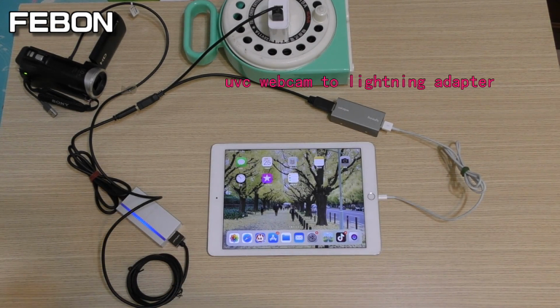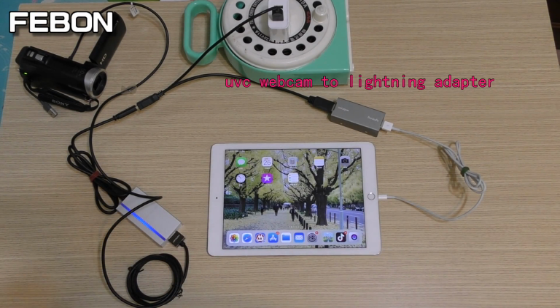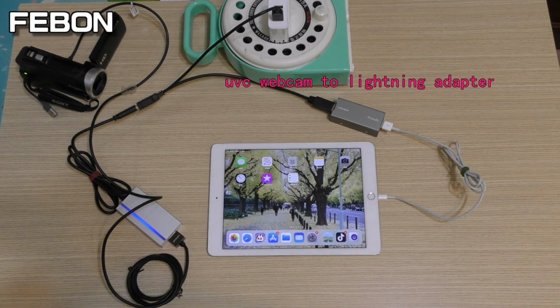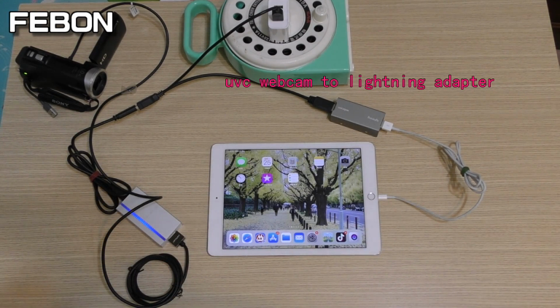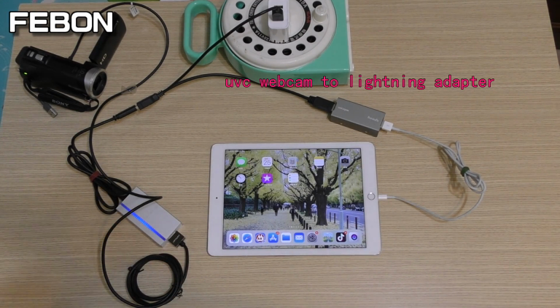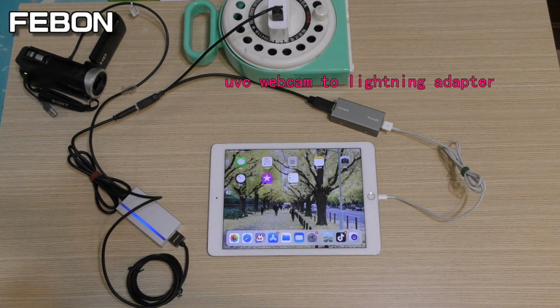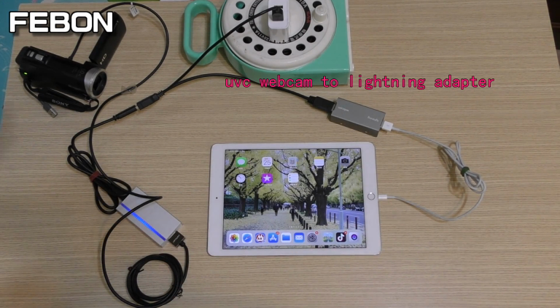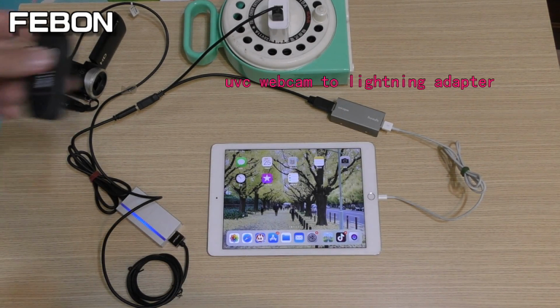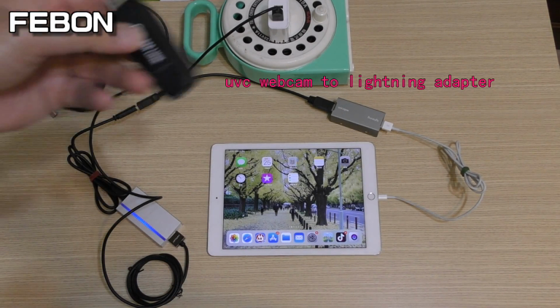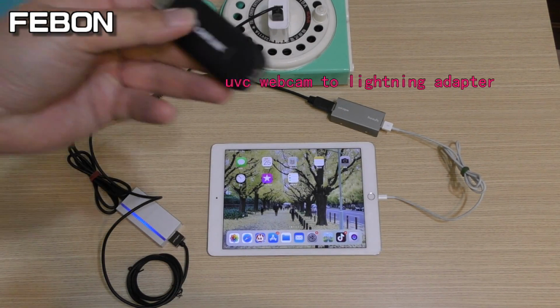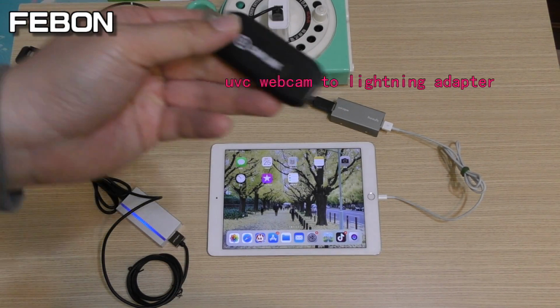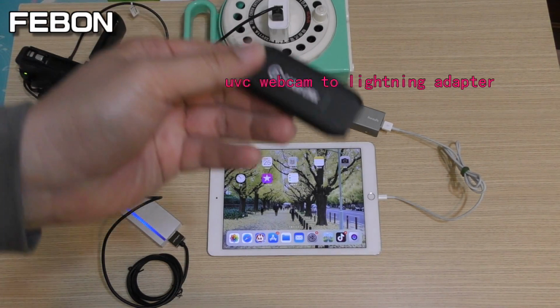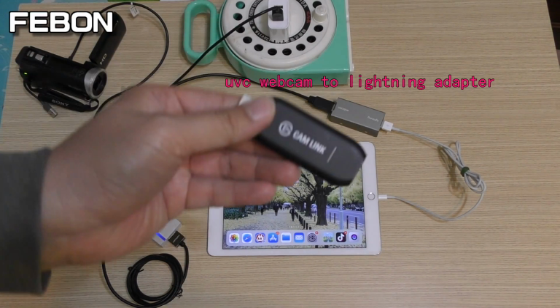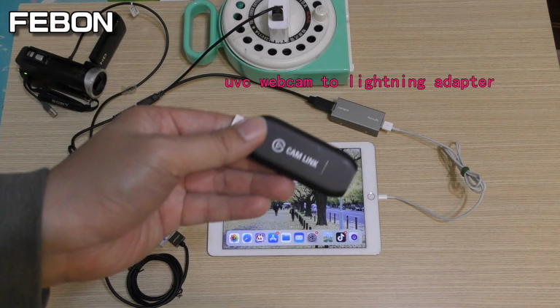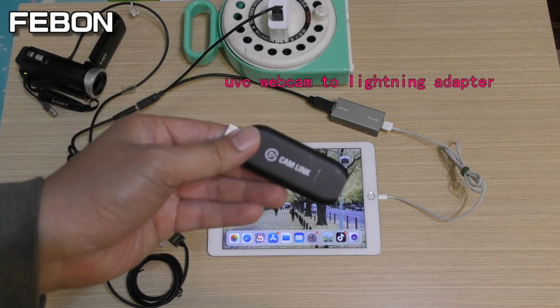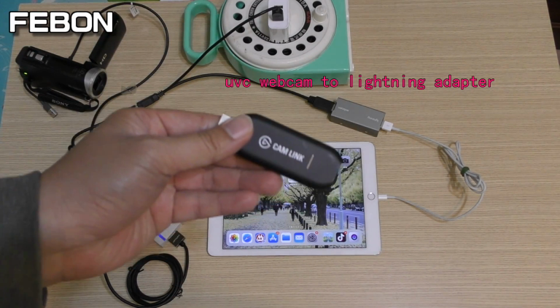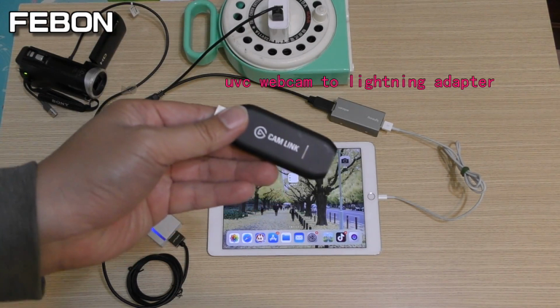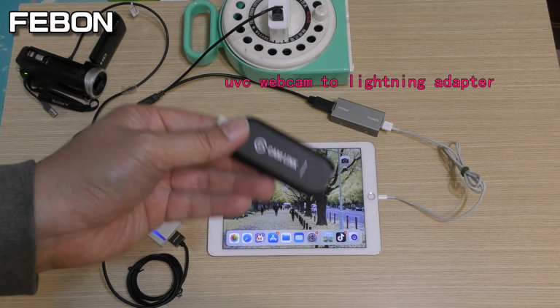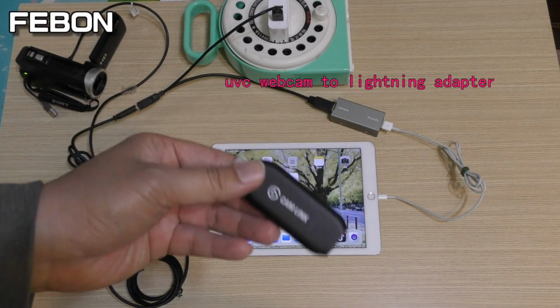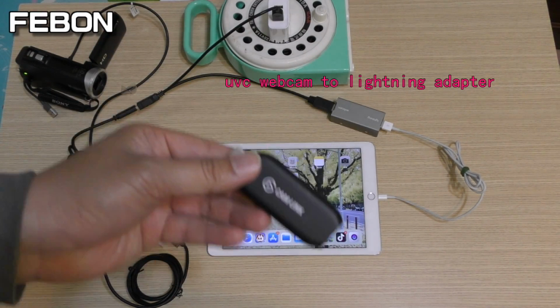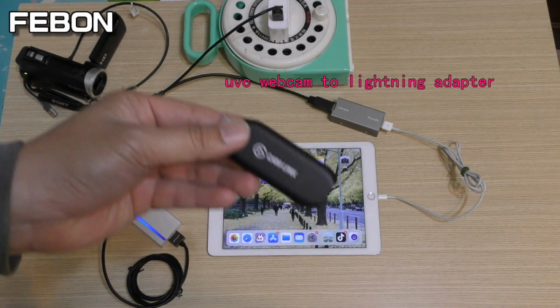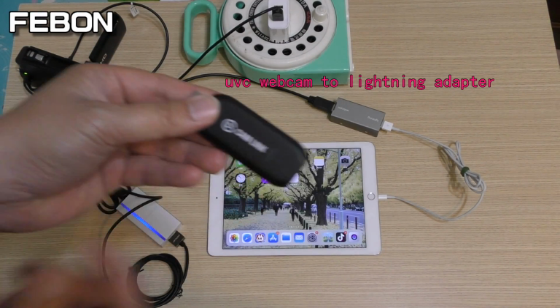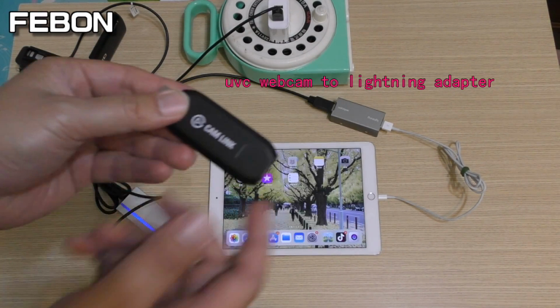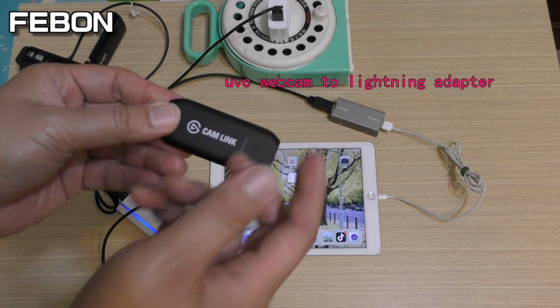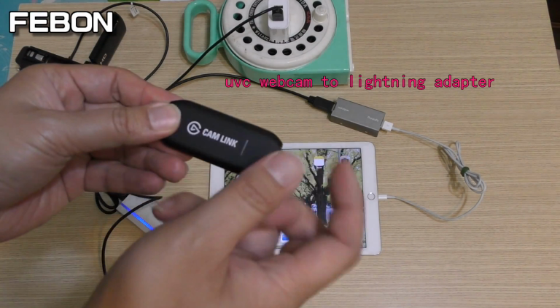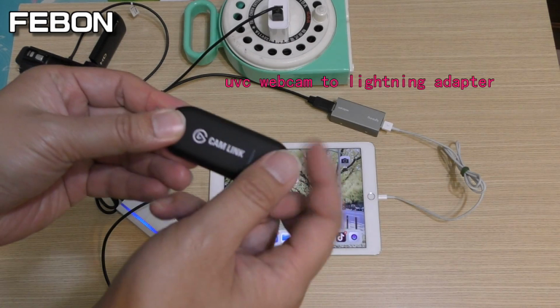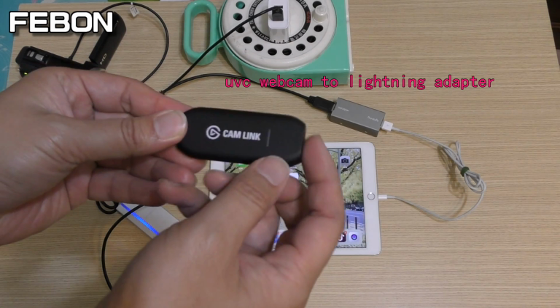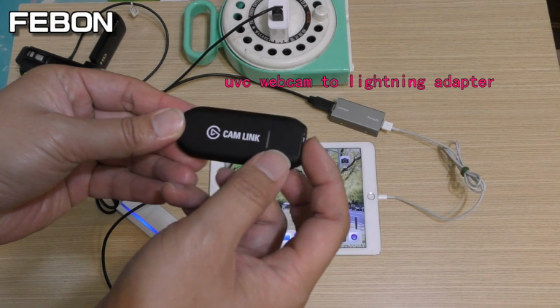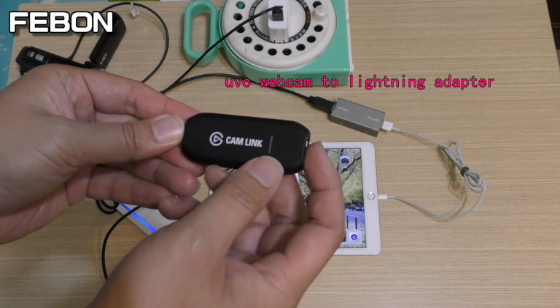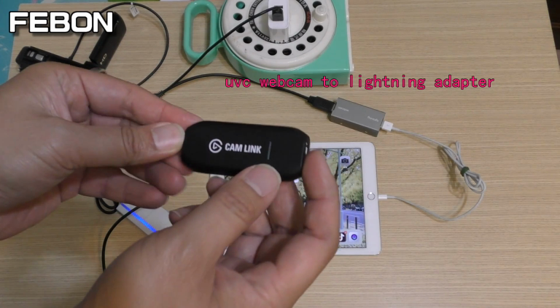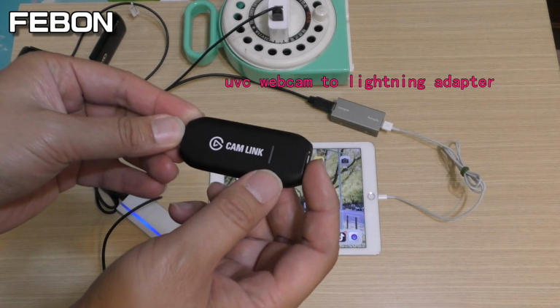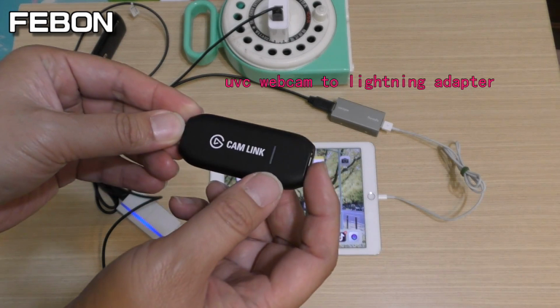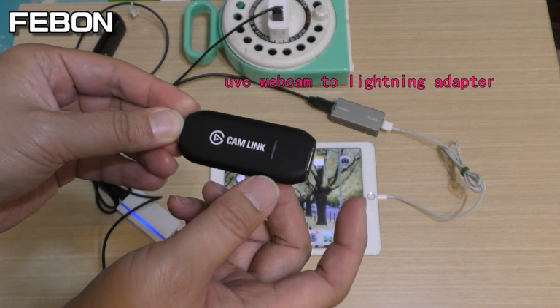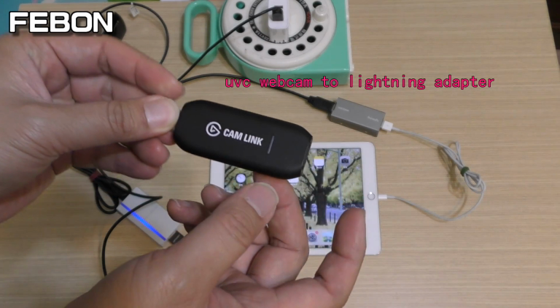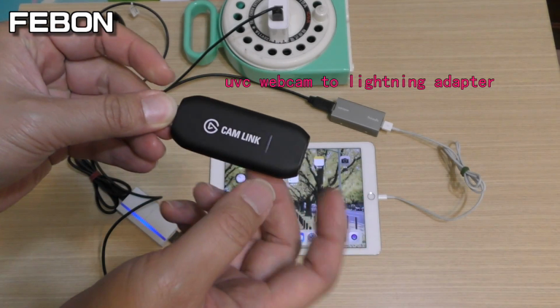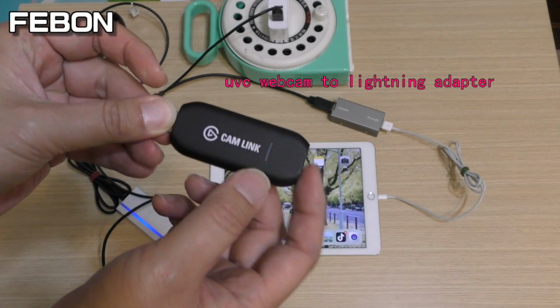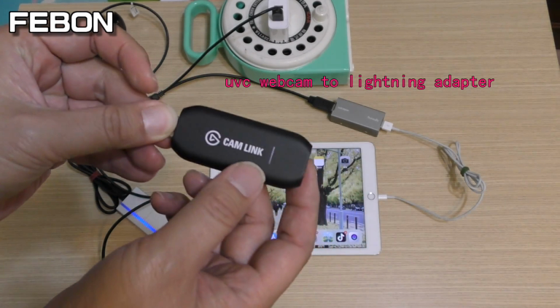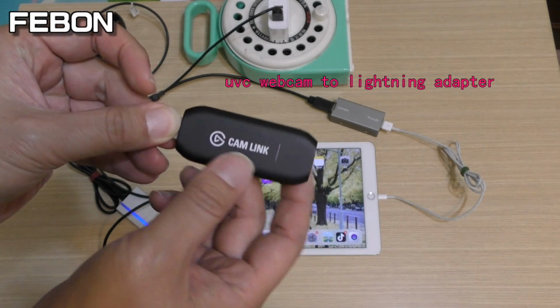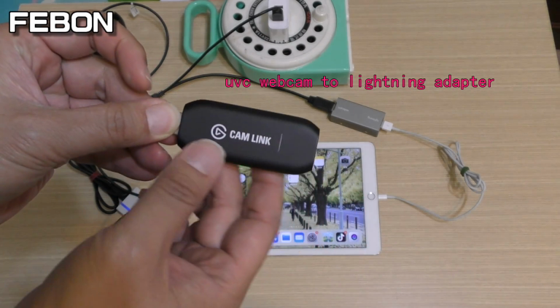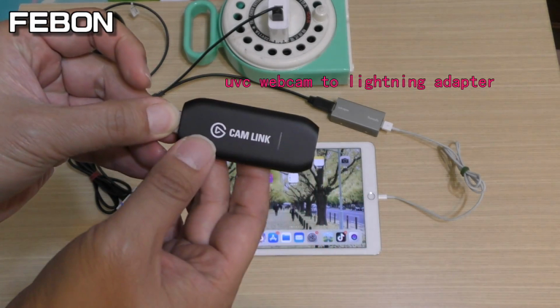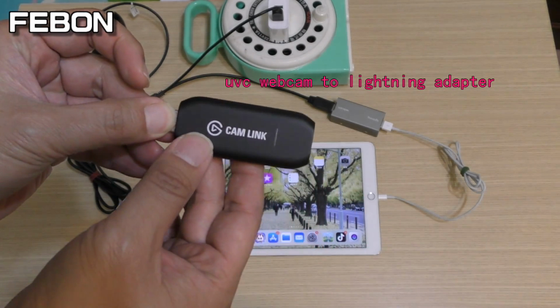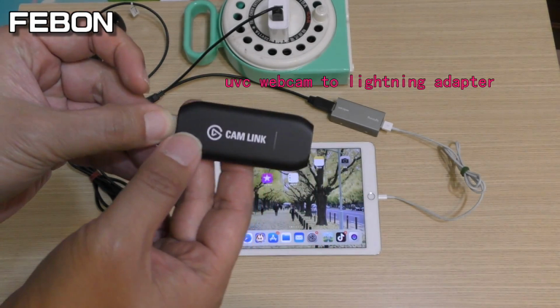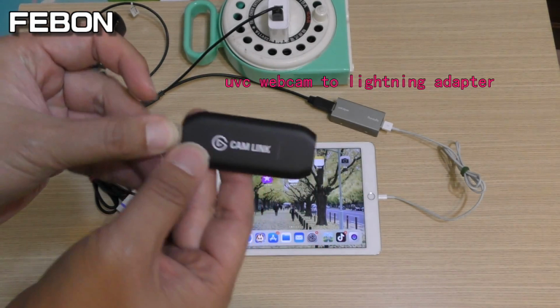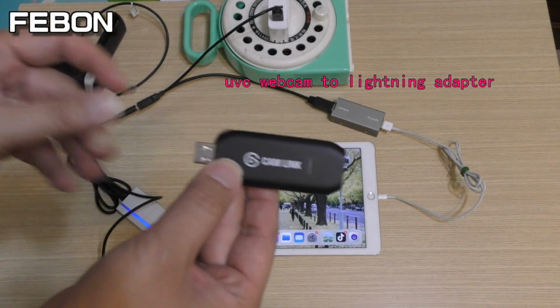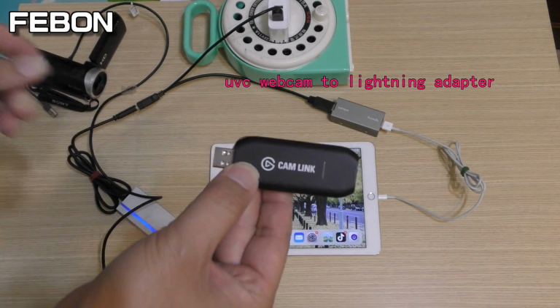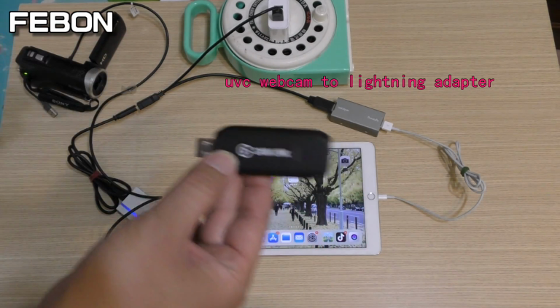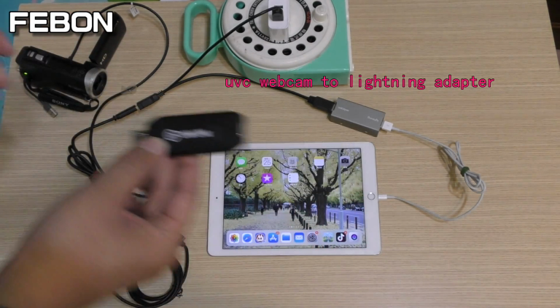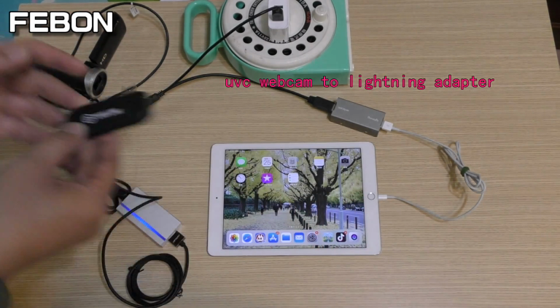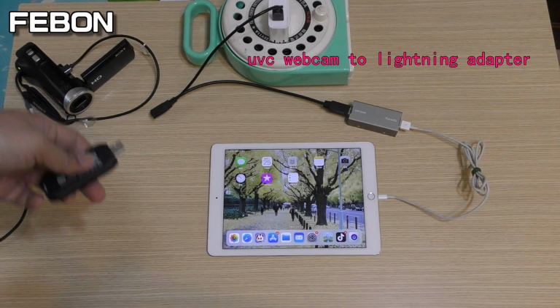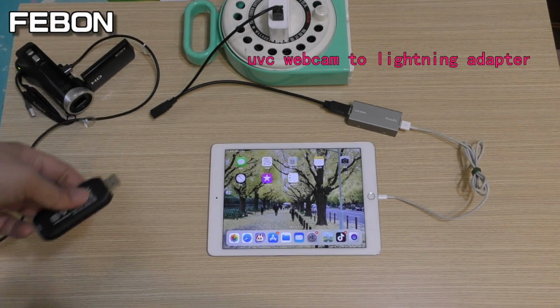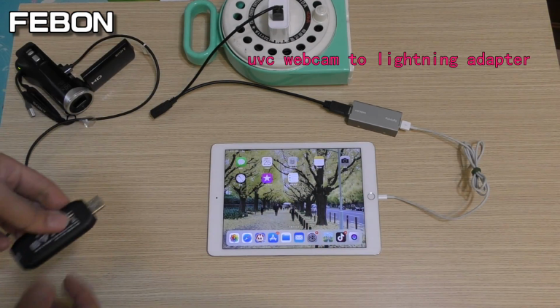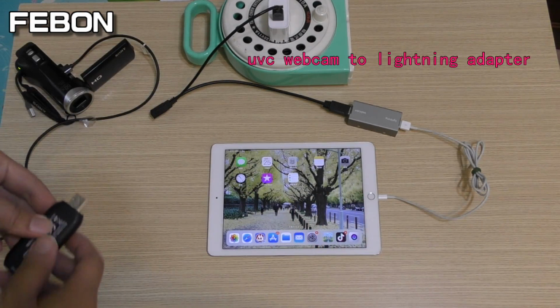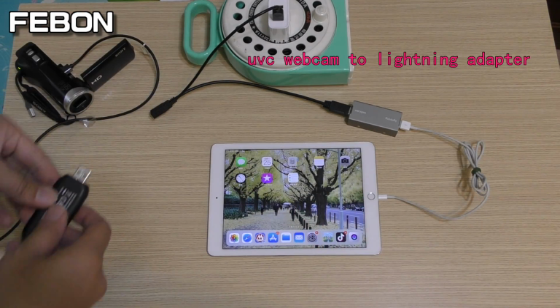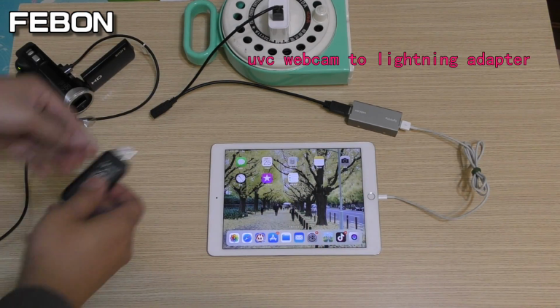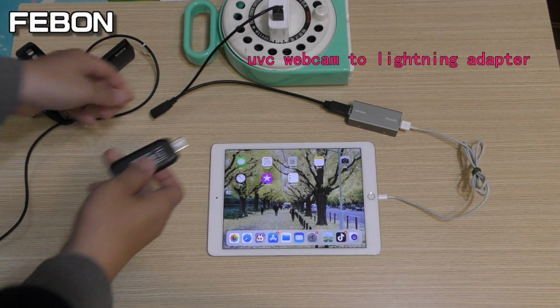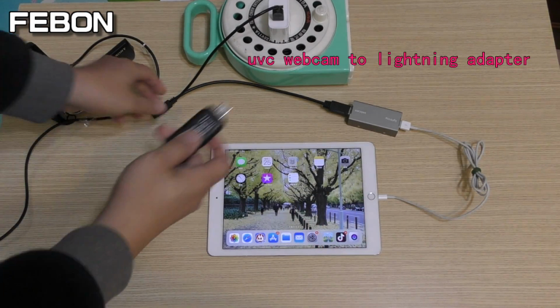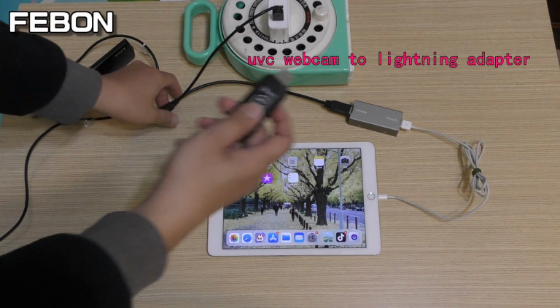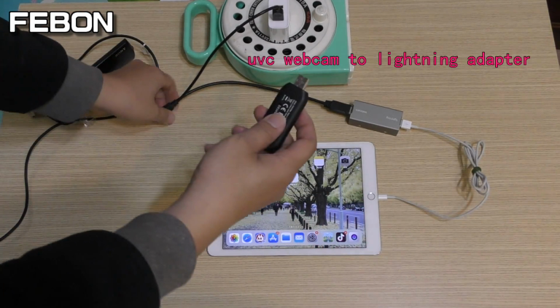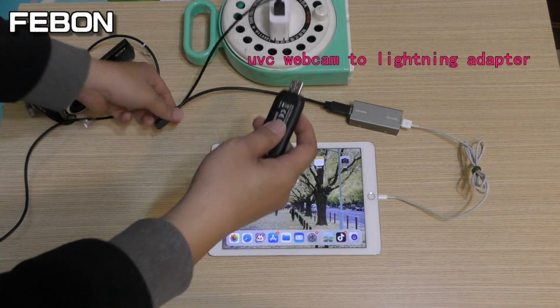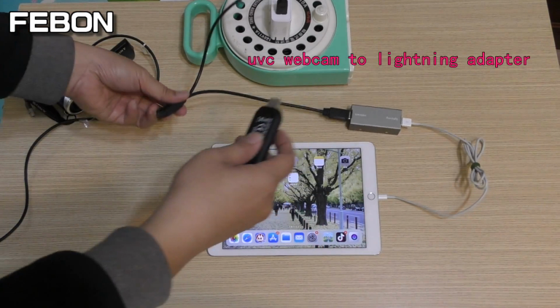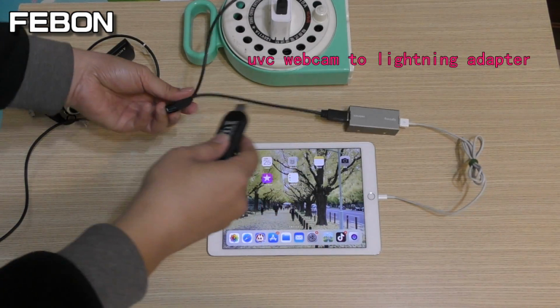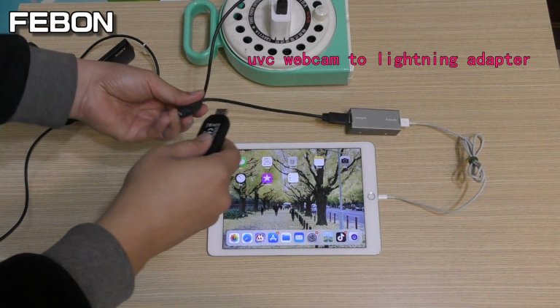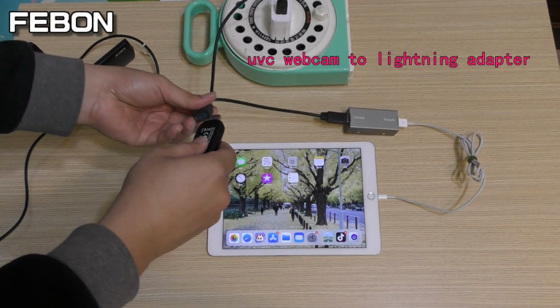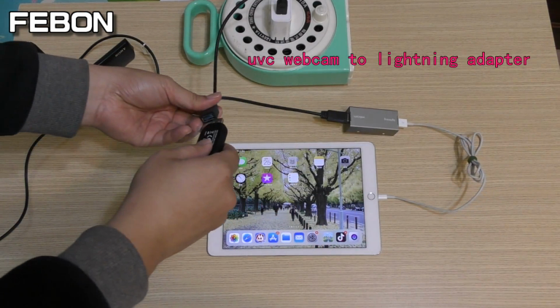We will test the Cam Link next. We will test the Cam Link — this is the second device.